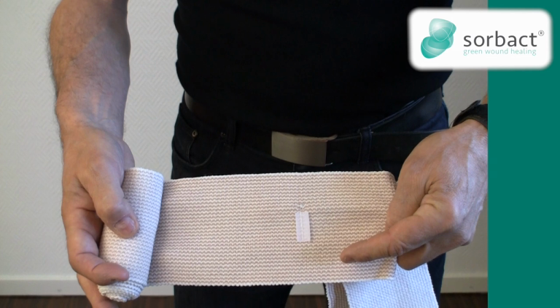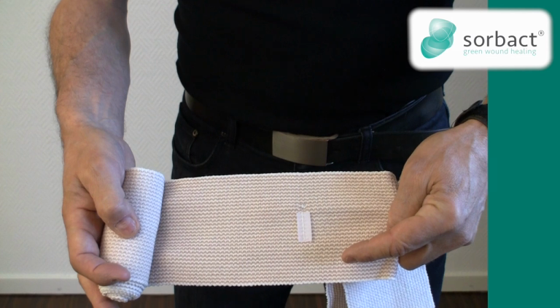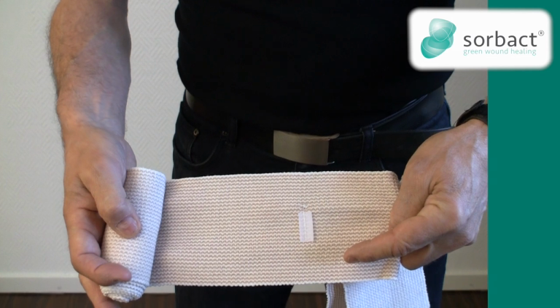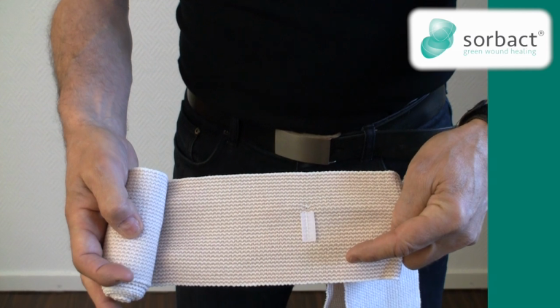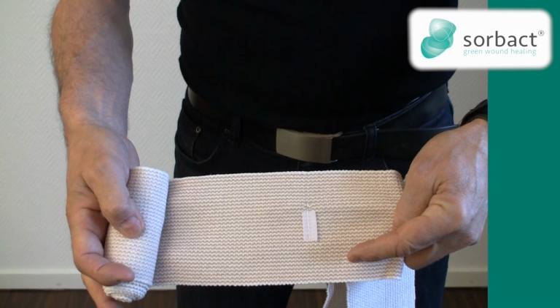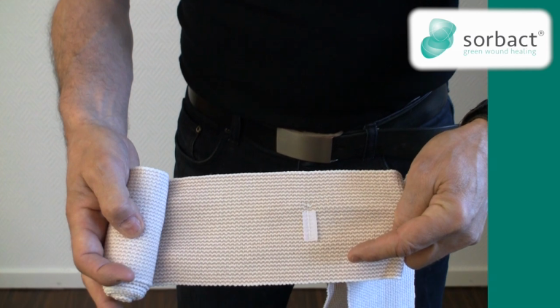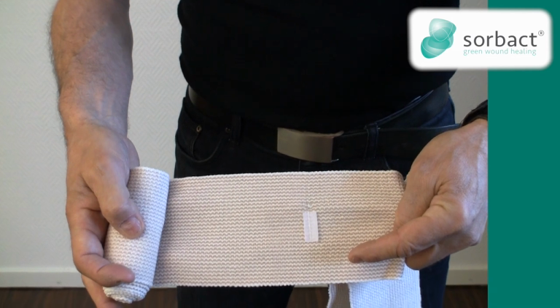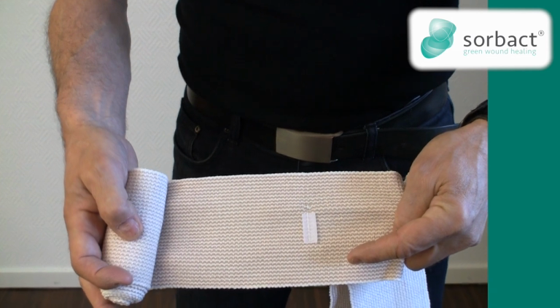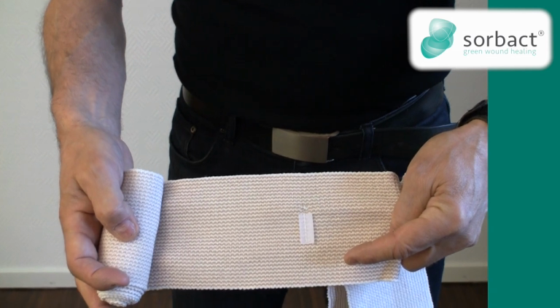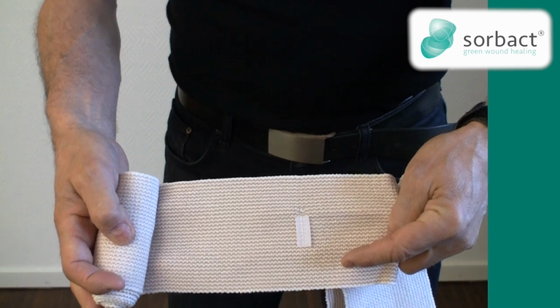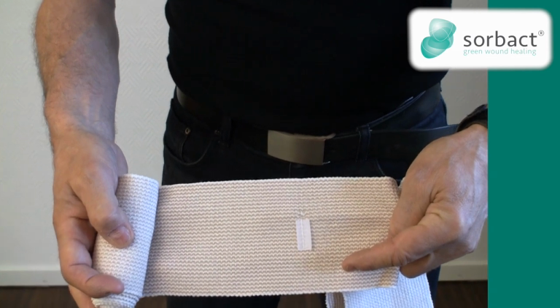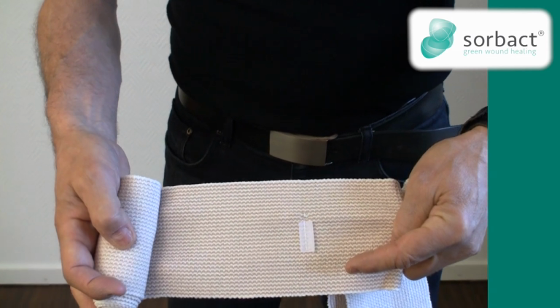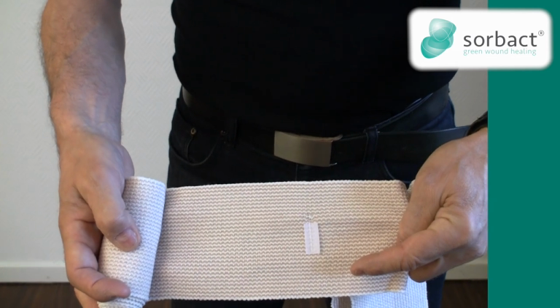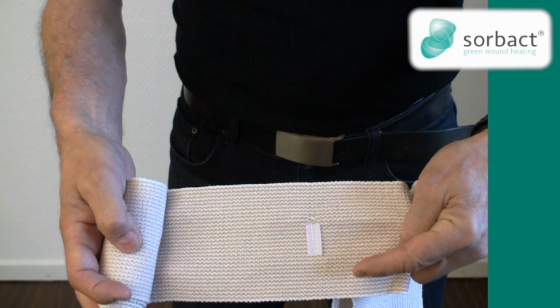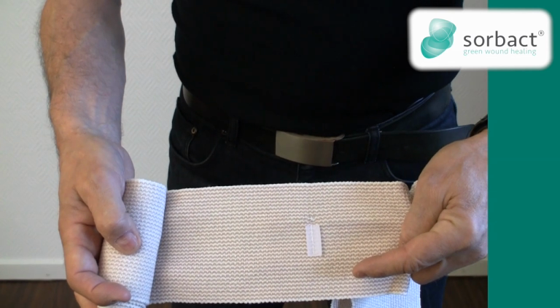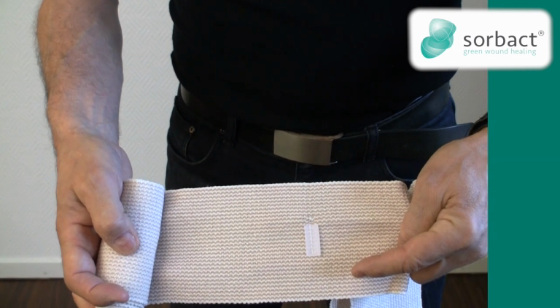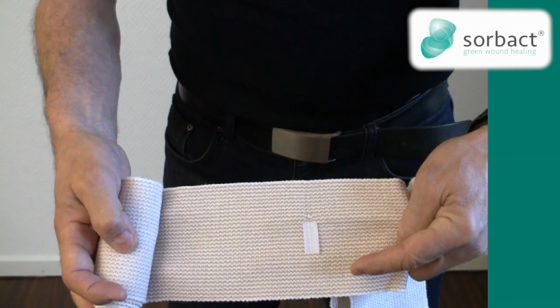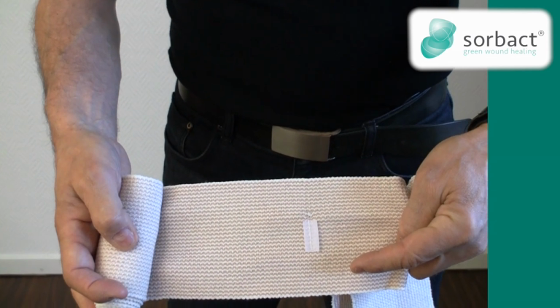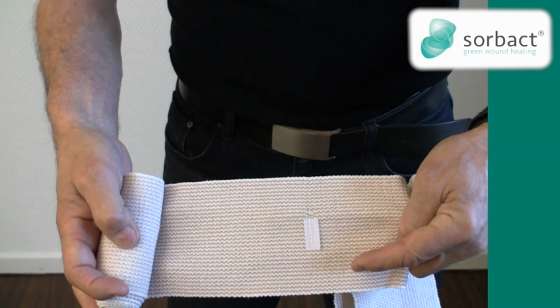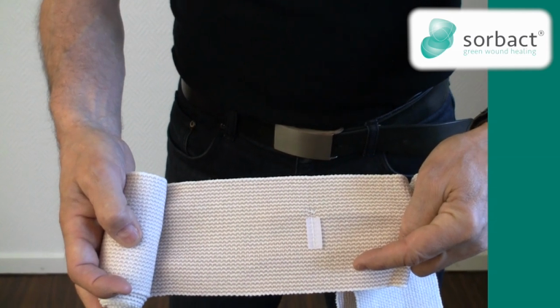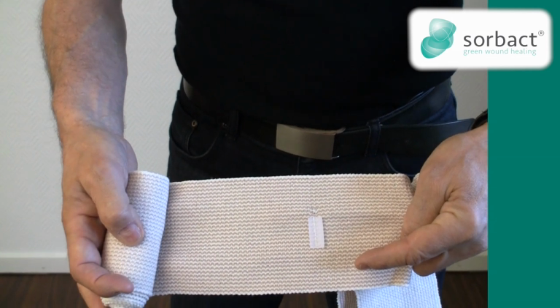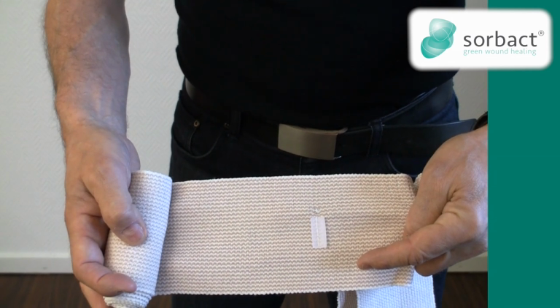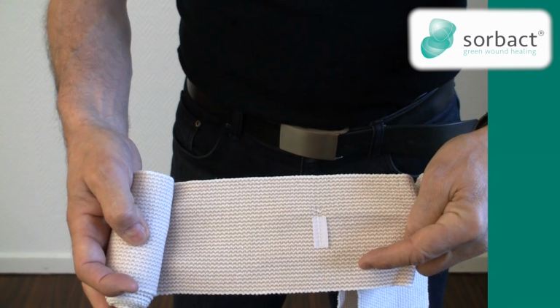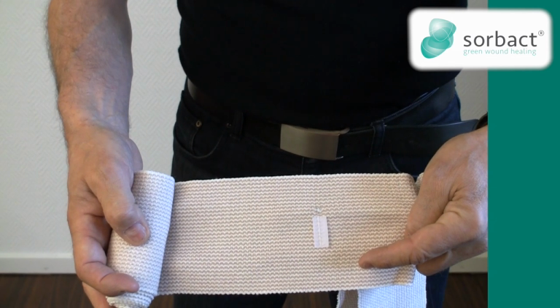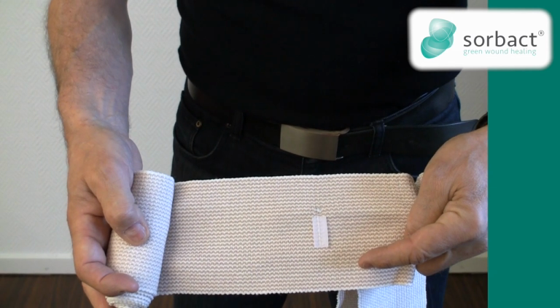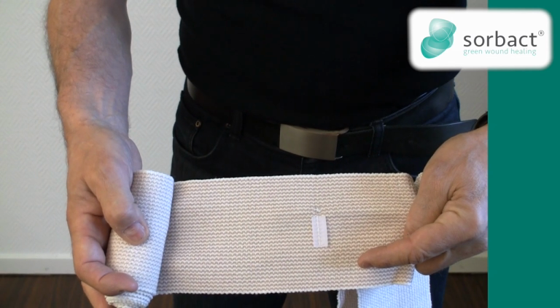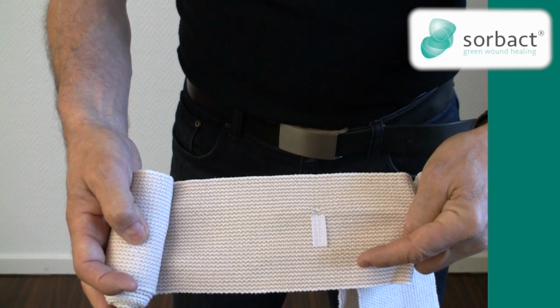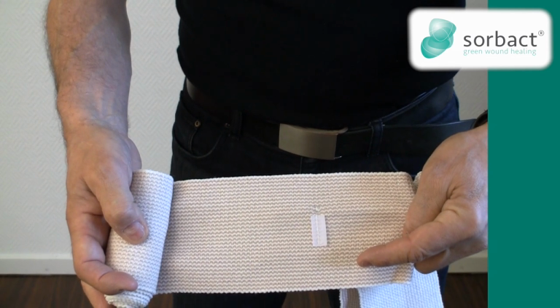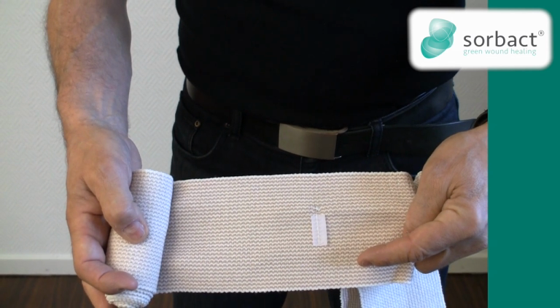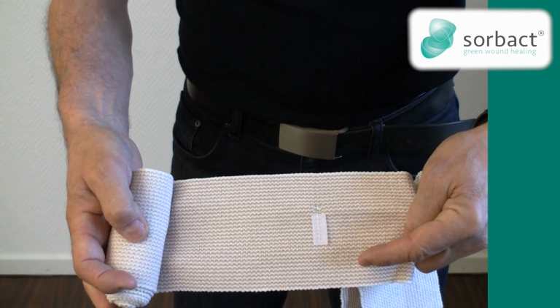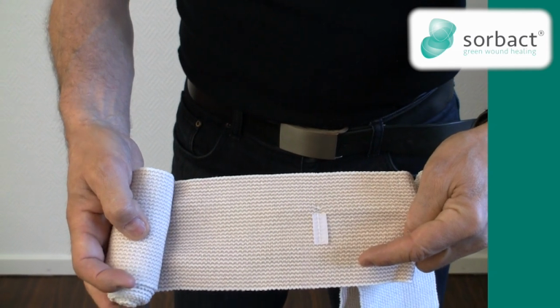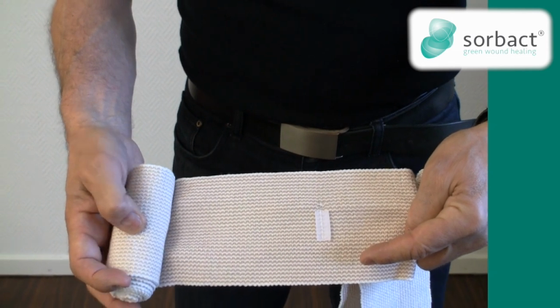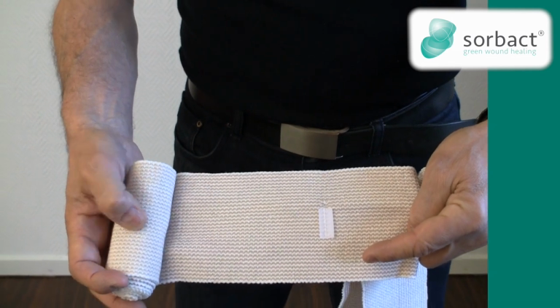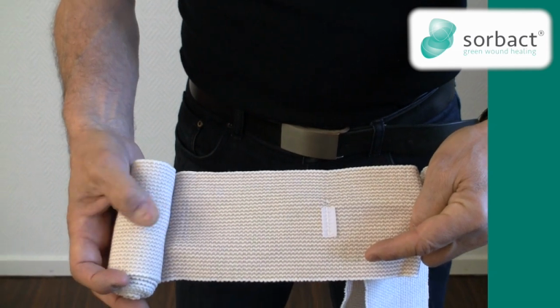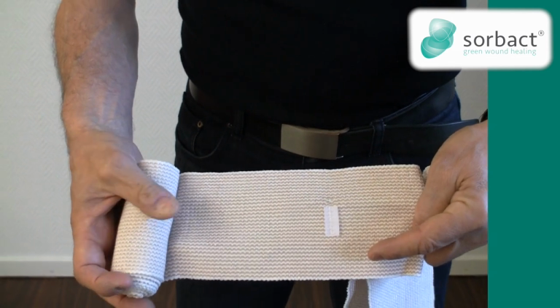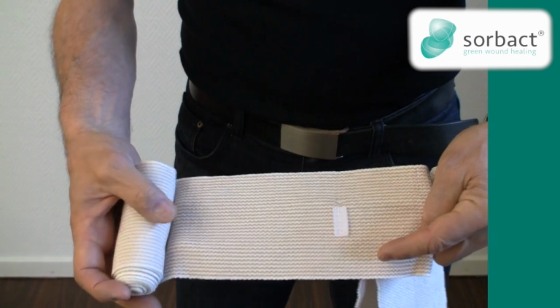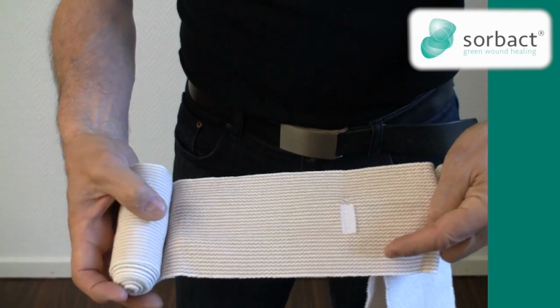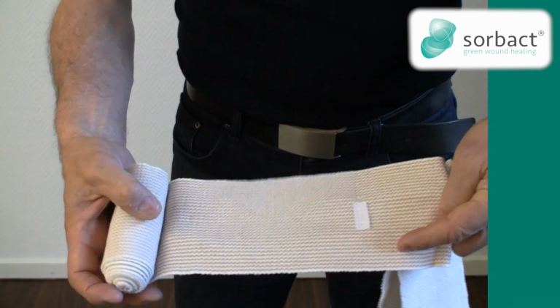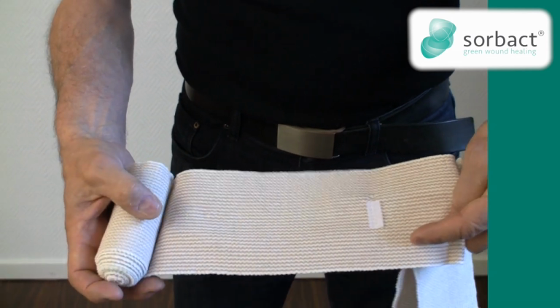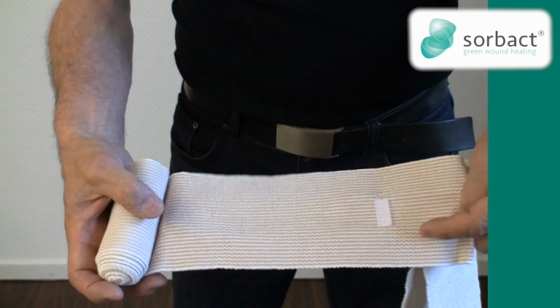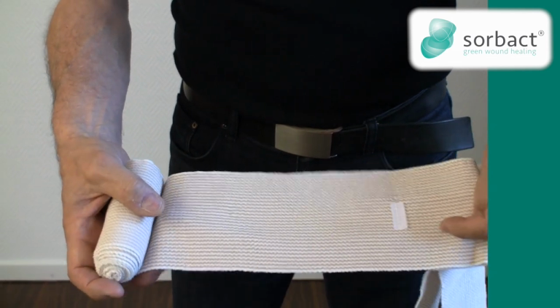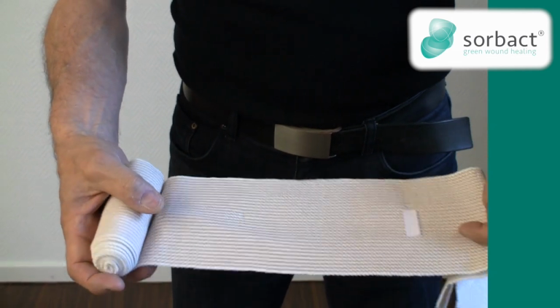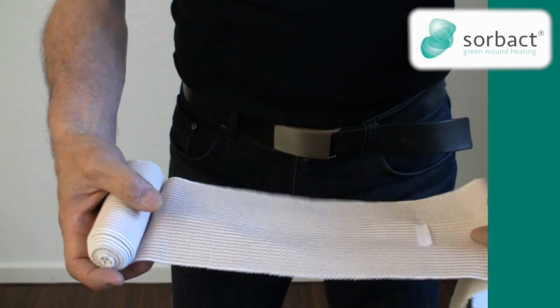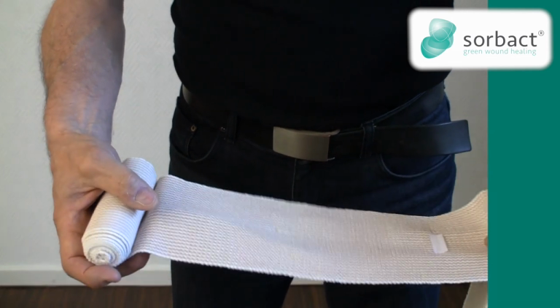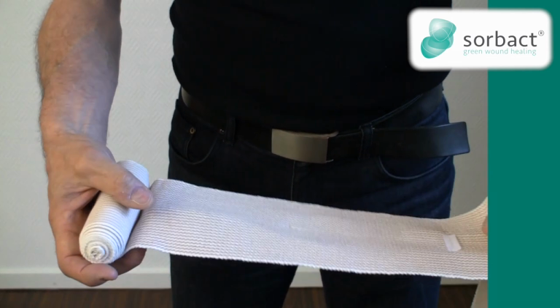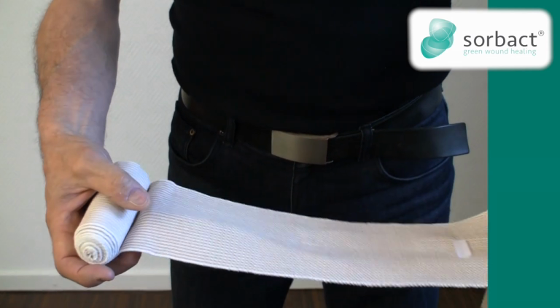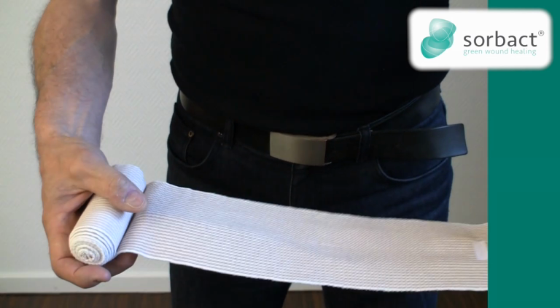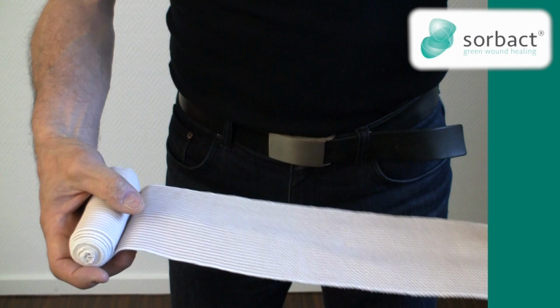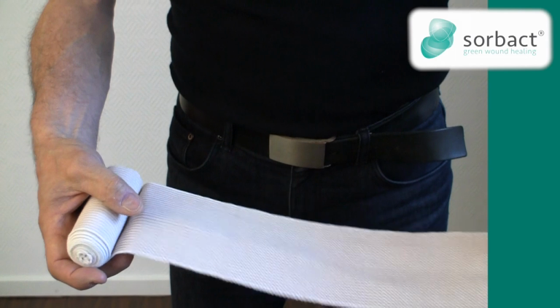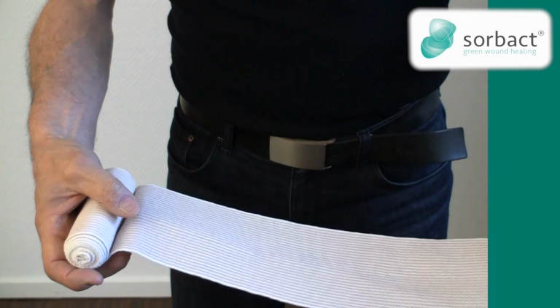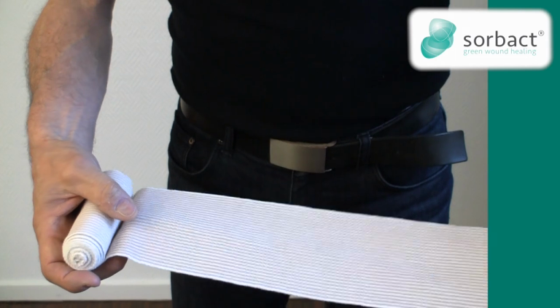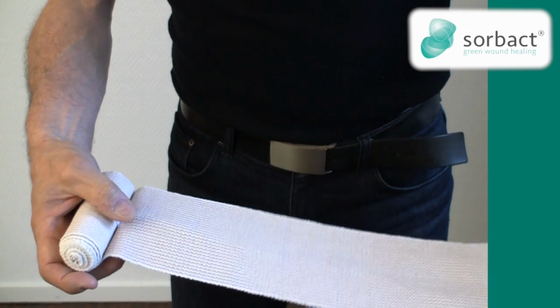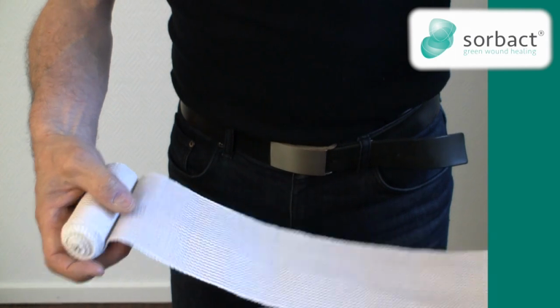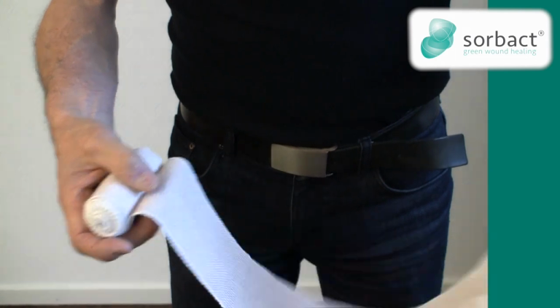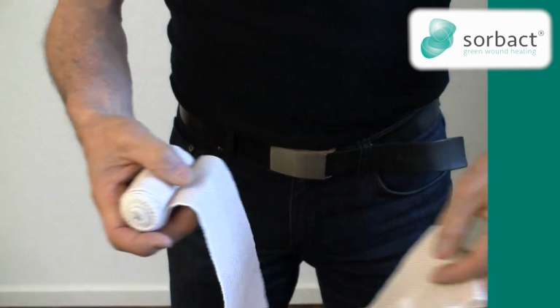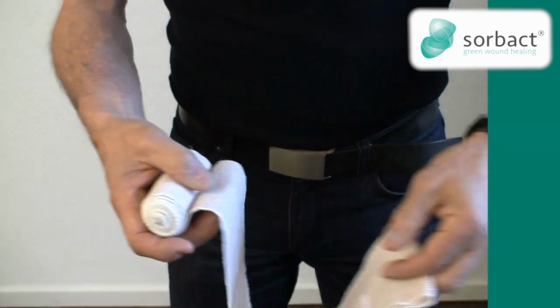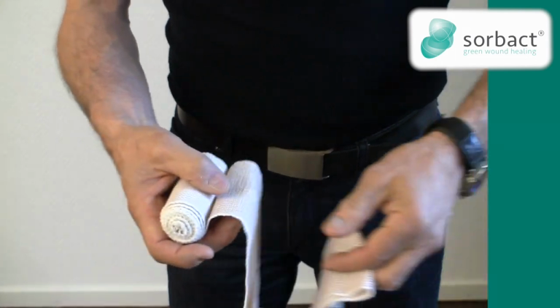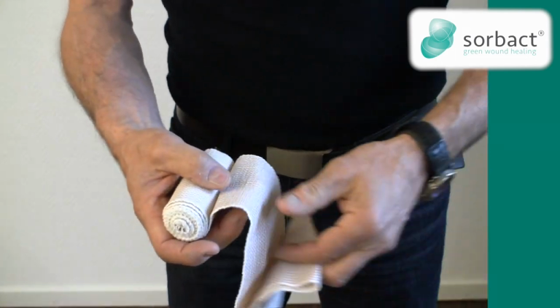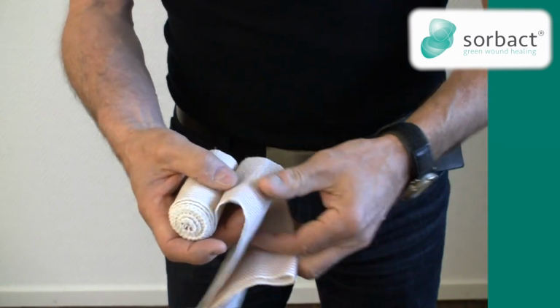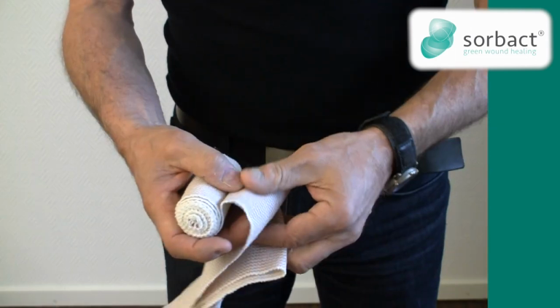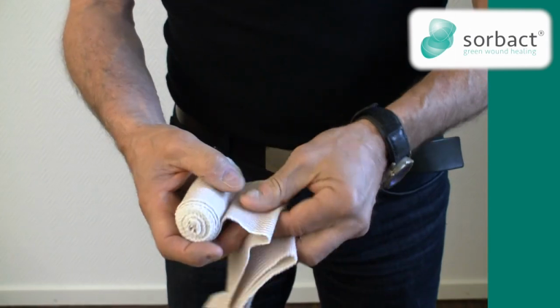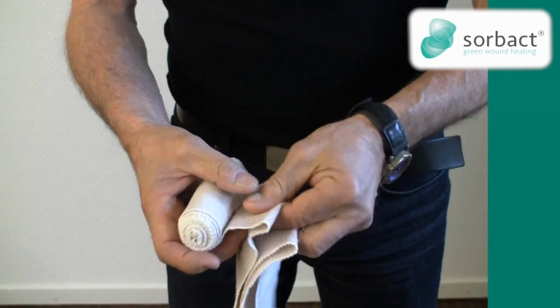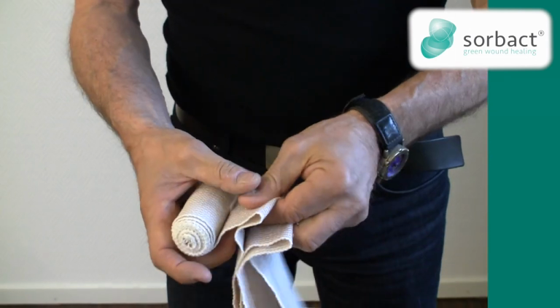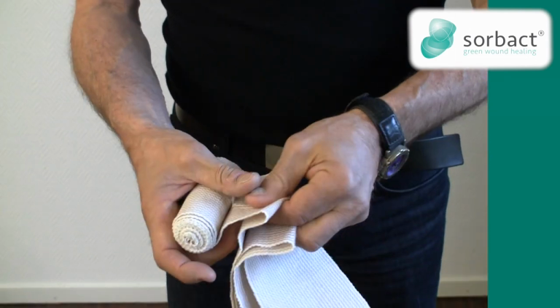Within every 50 cm there is a little piece of valve that will help you to fixate the bandage.